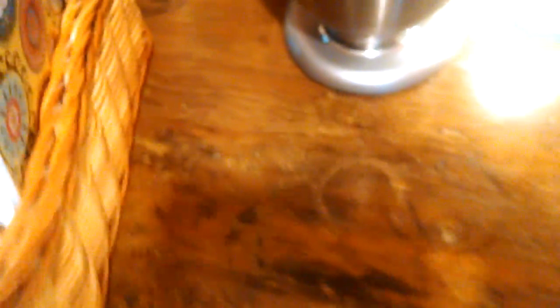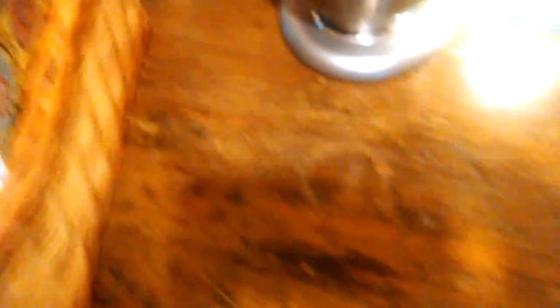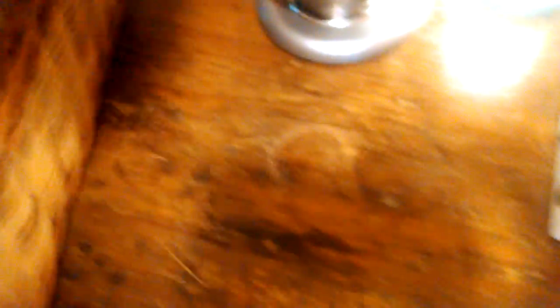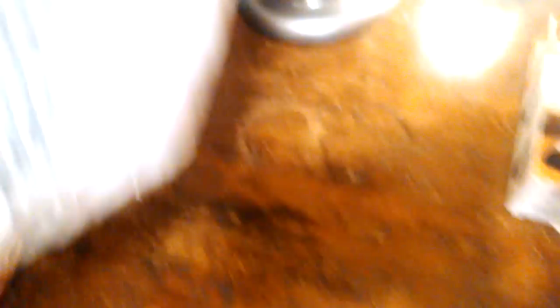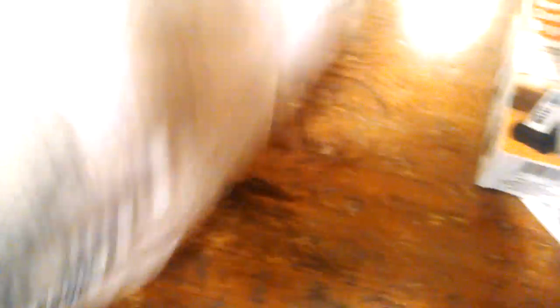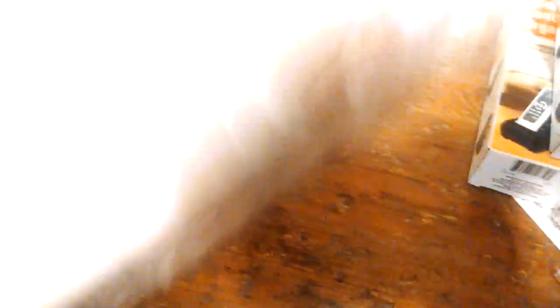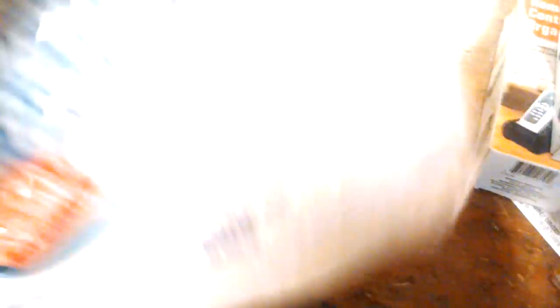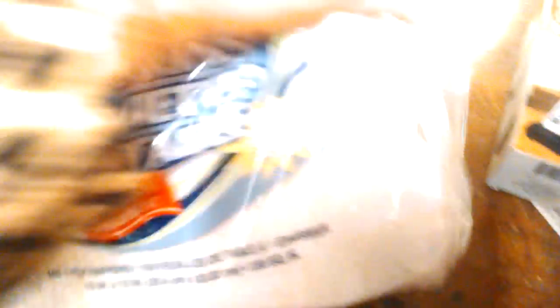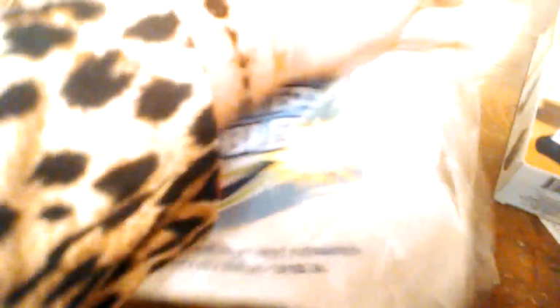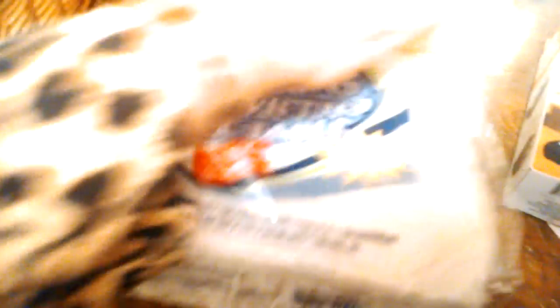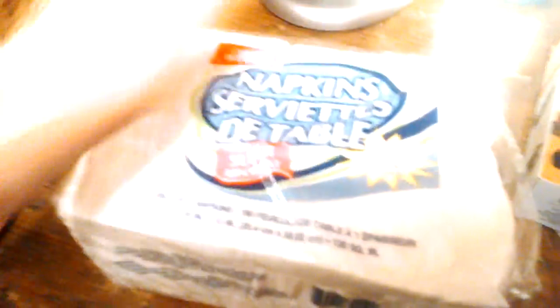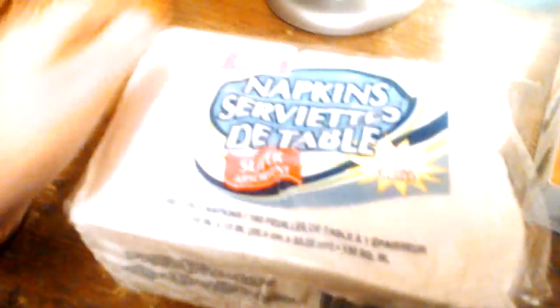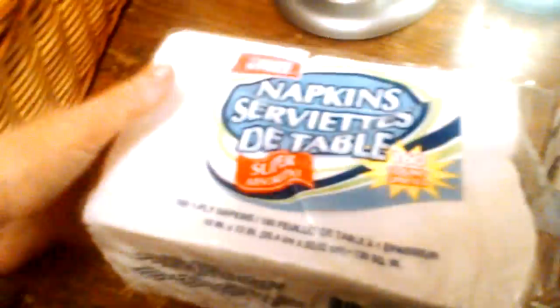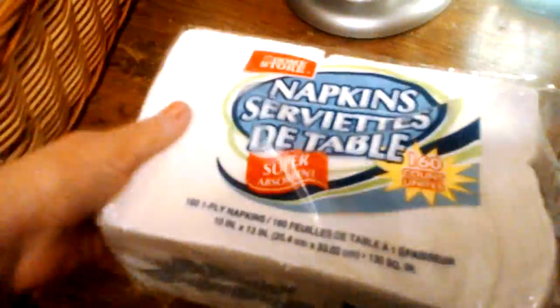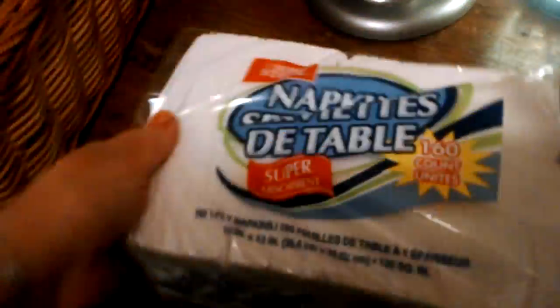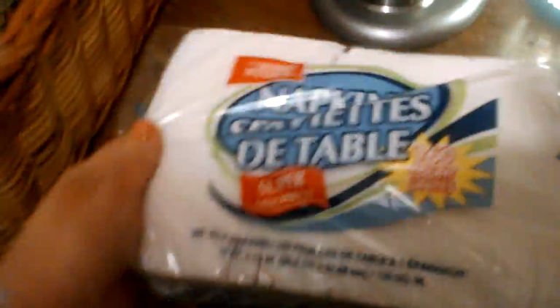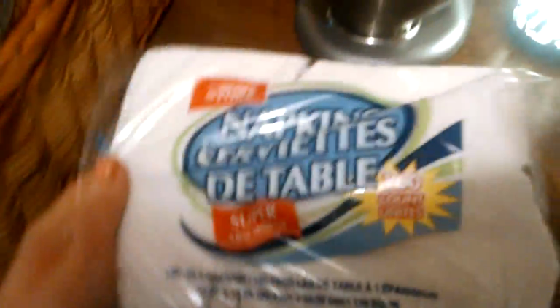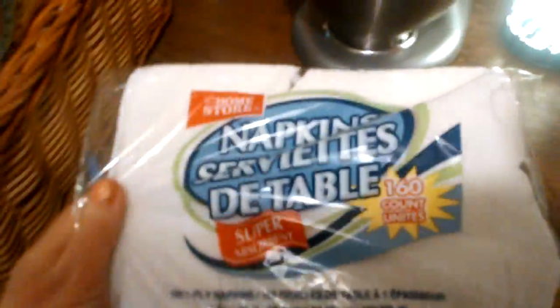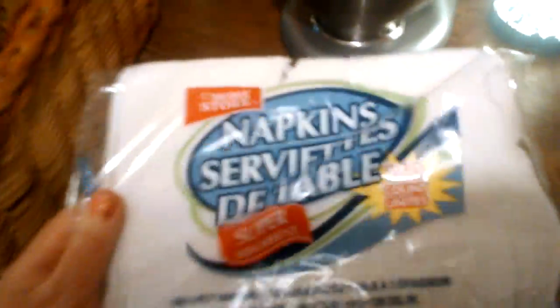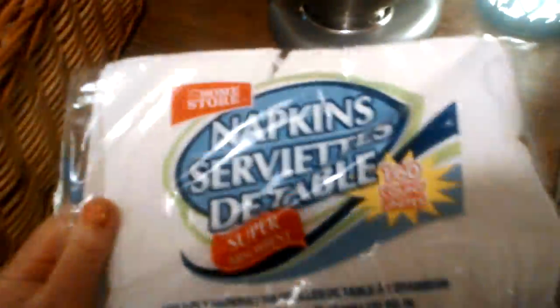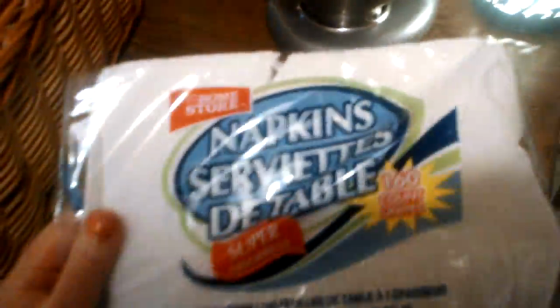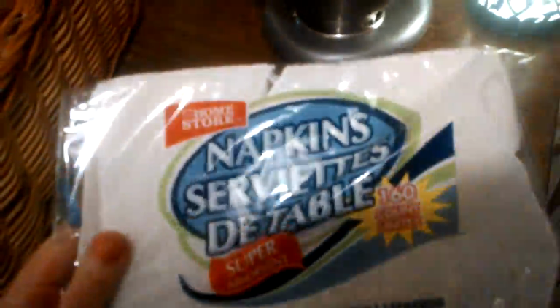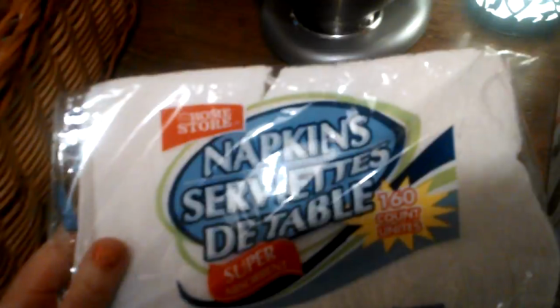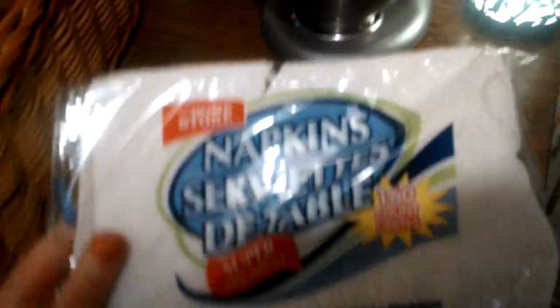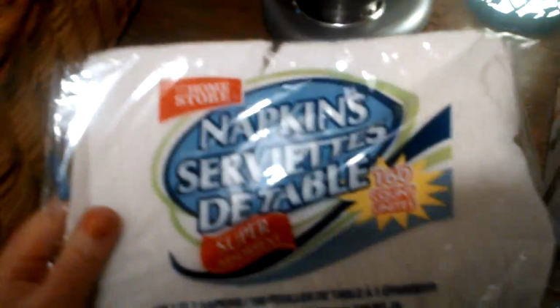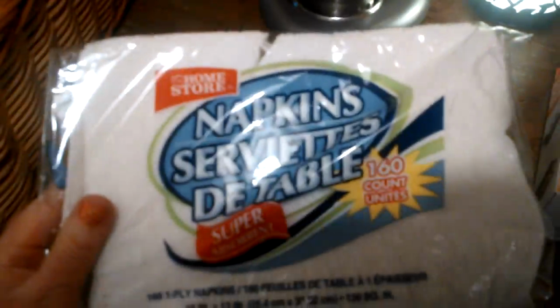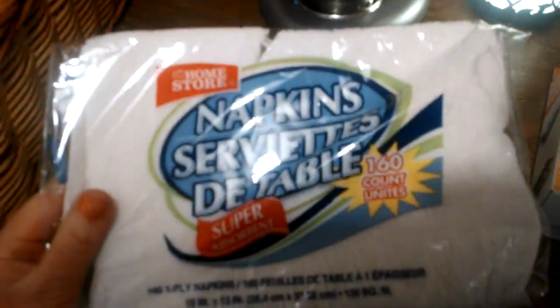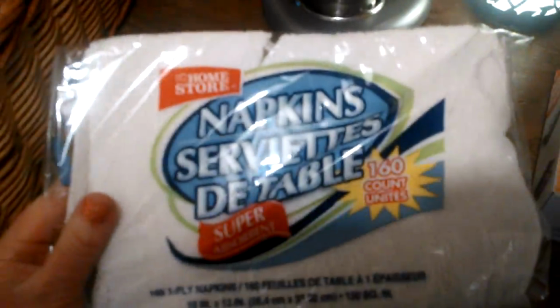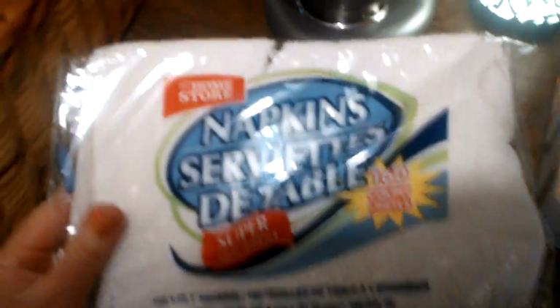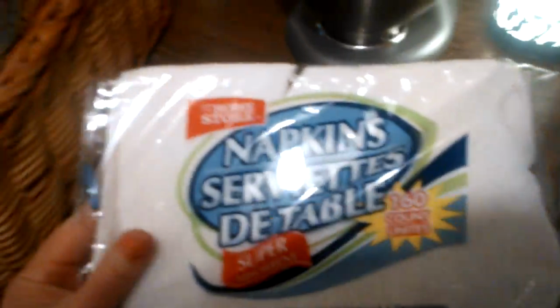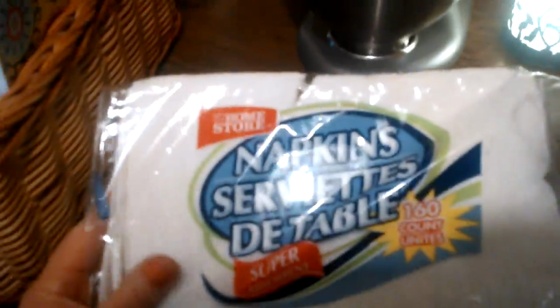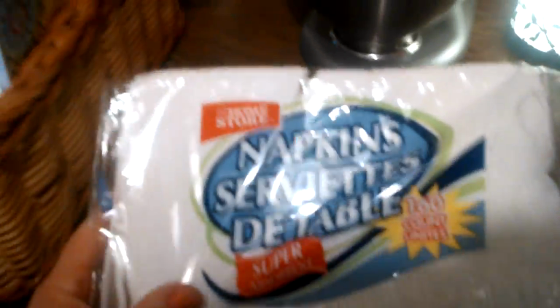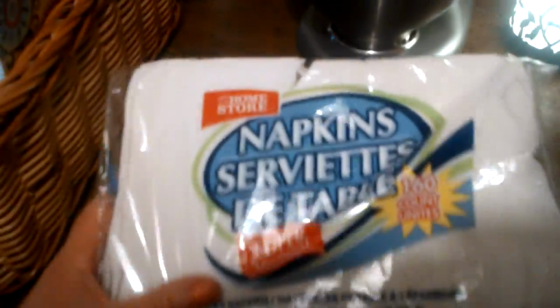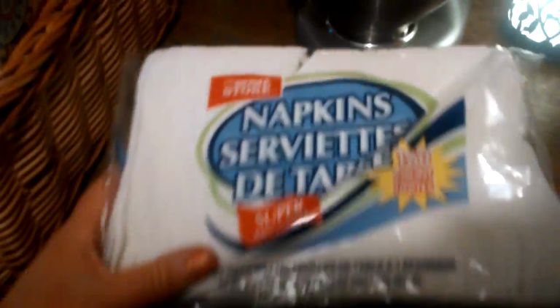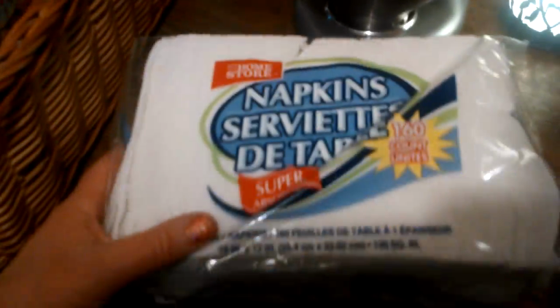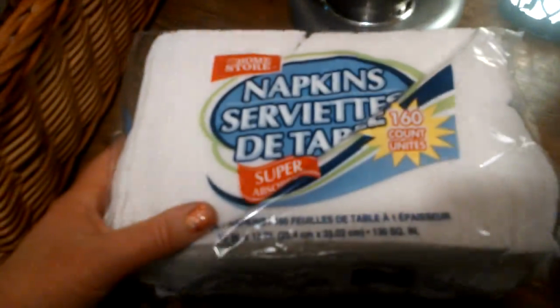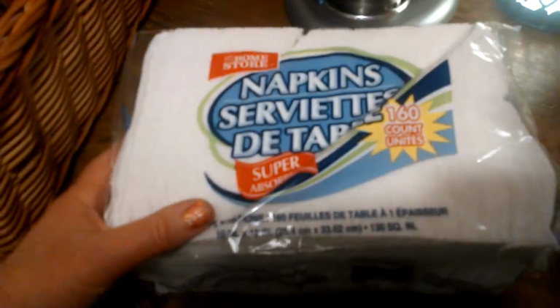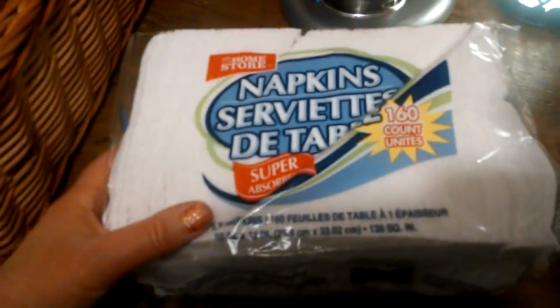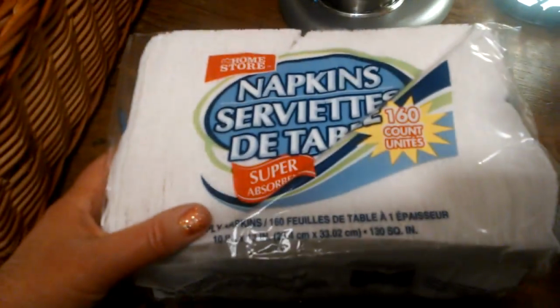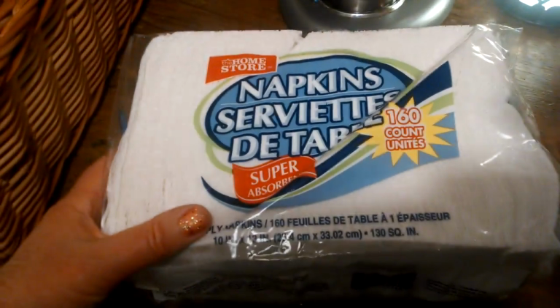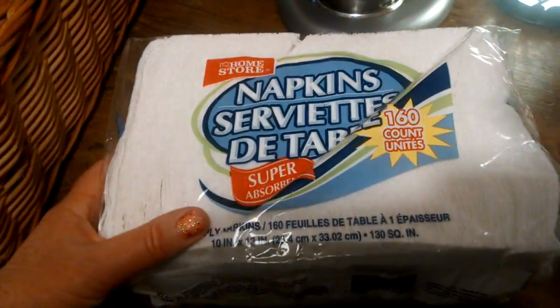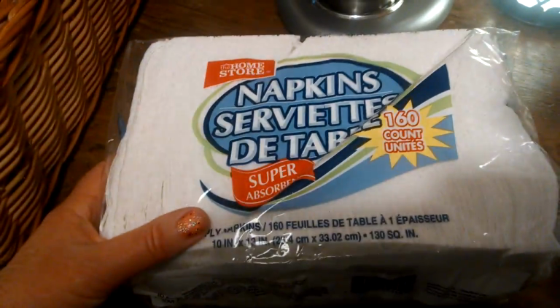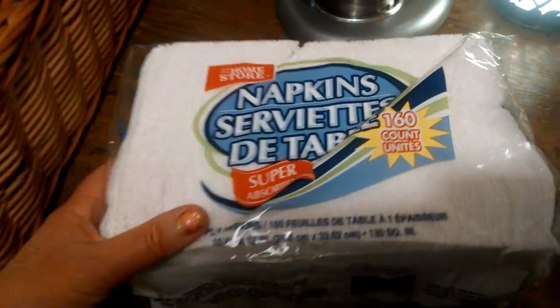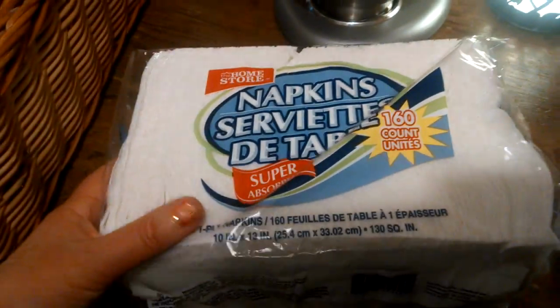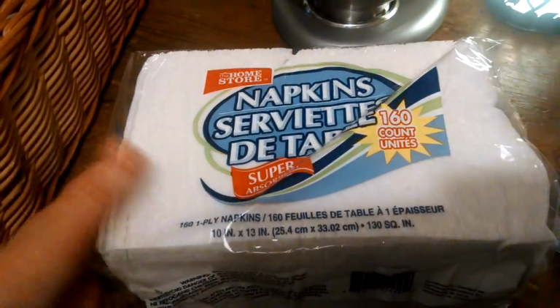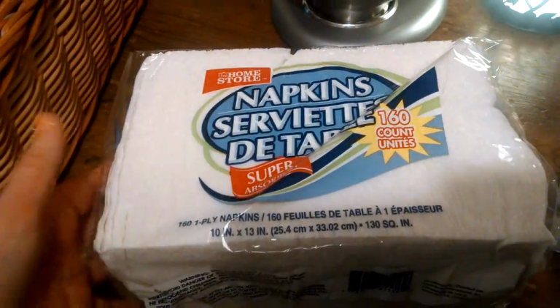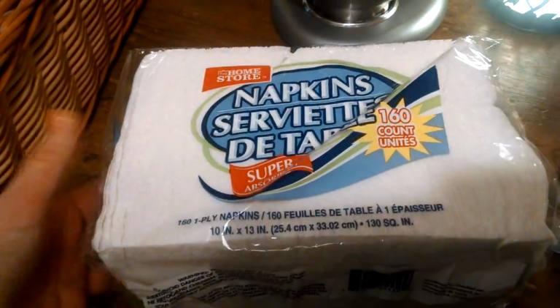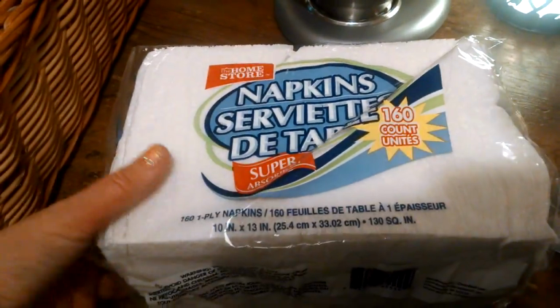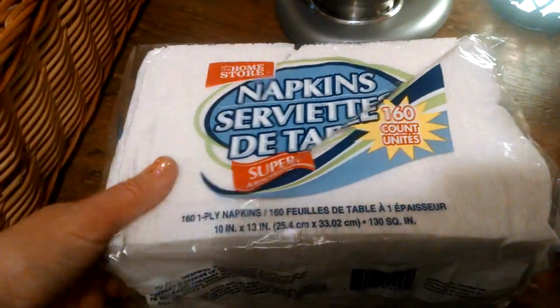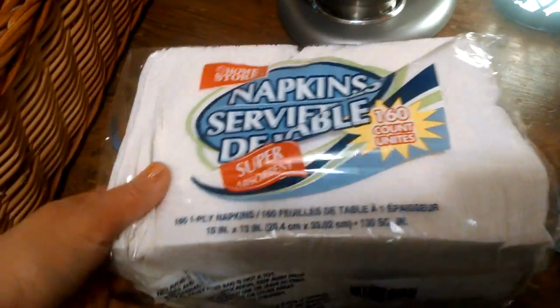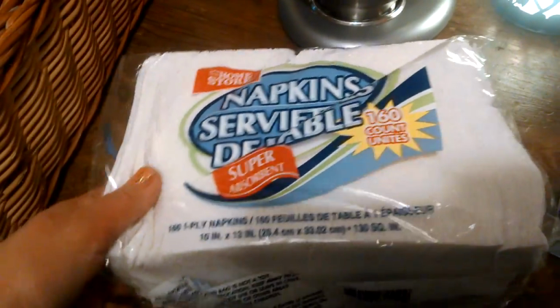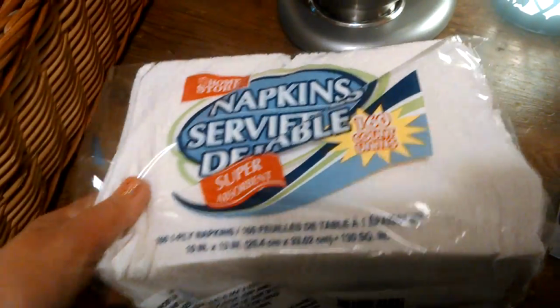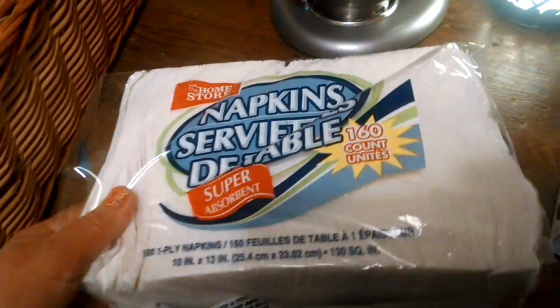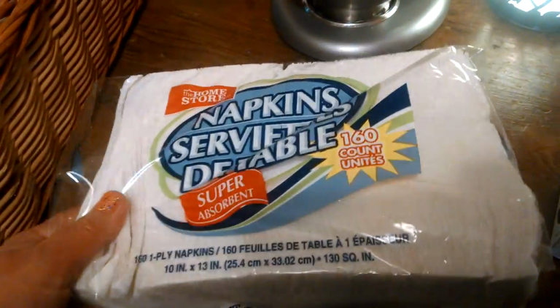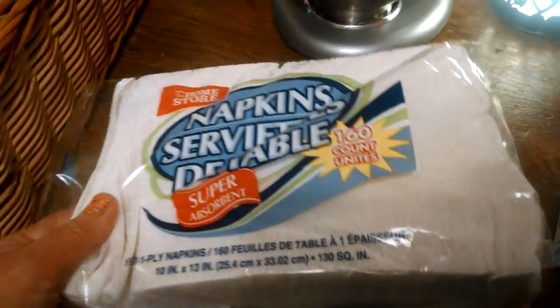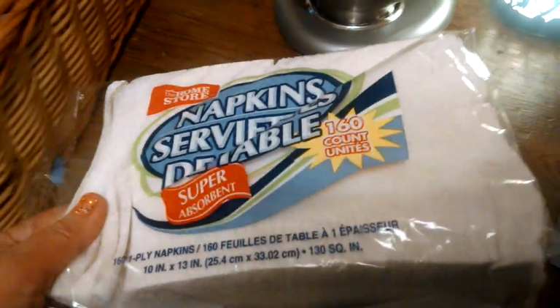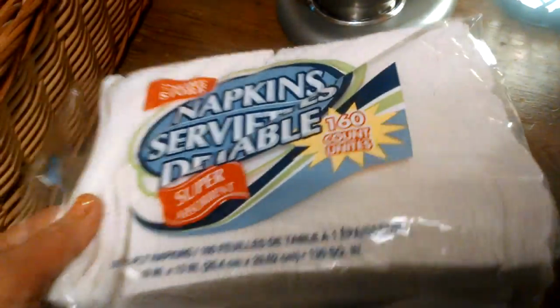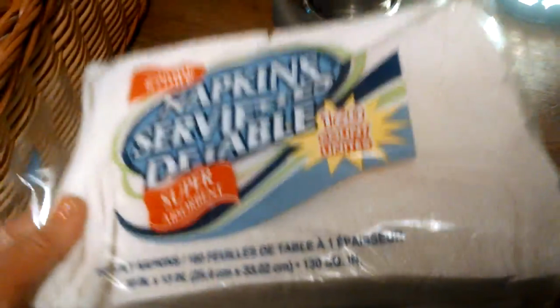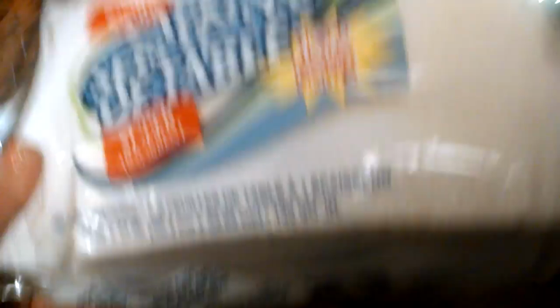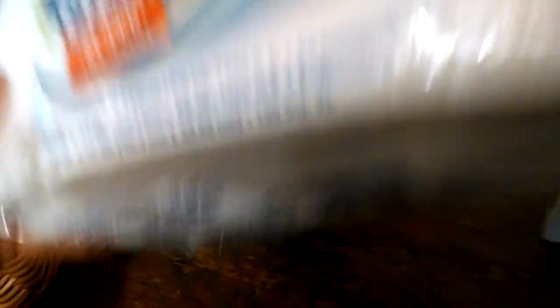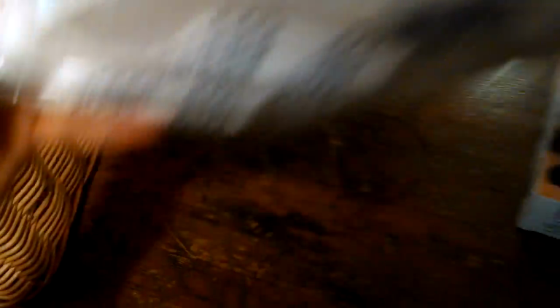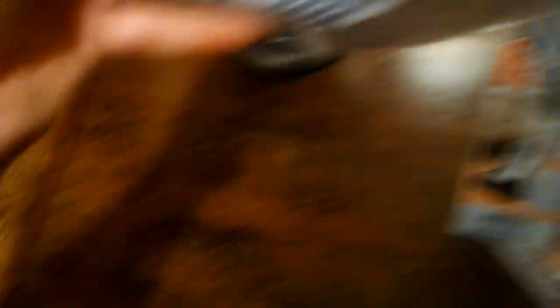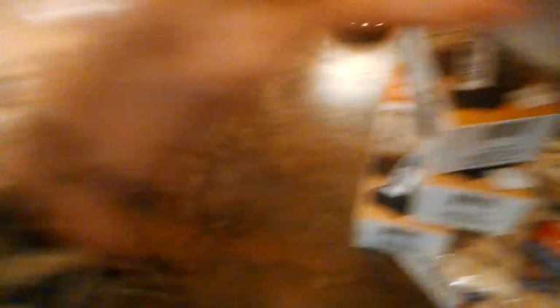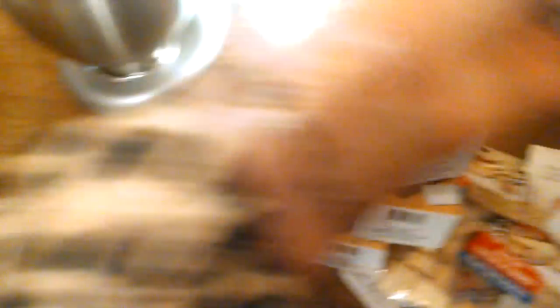I've got napkins. I always use these. They're a little bit smaller, but for a dollar they're wonderful. Love those.